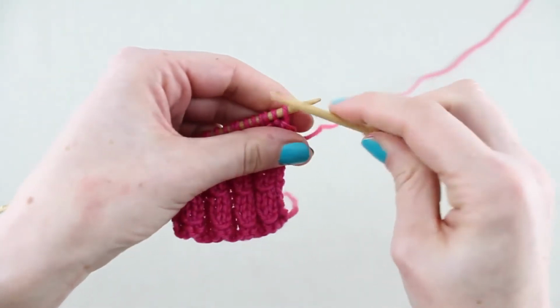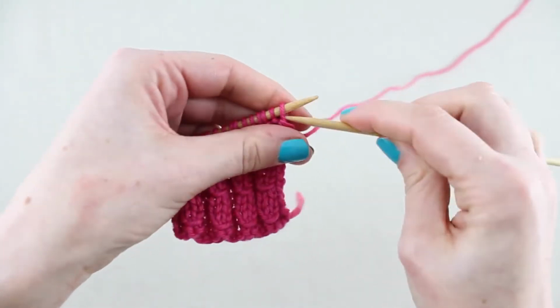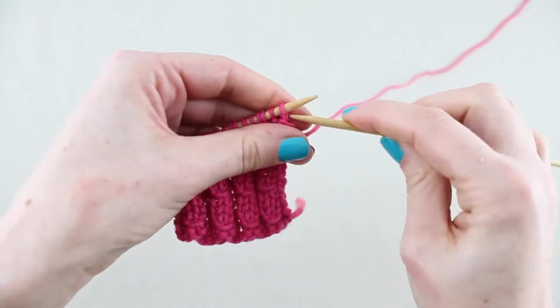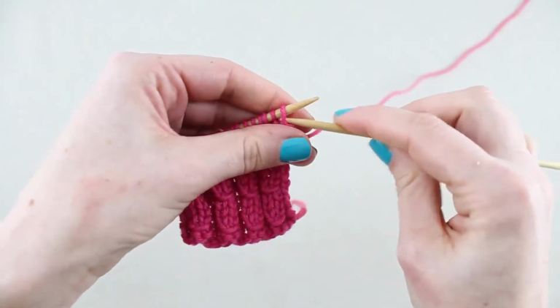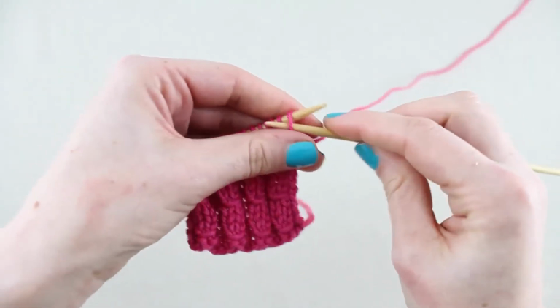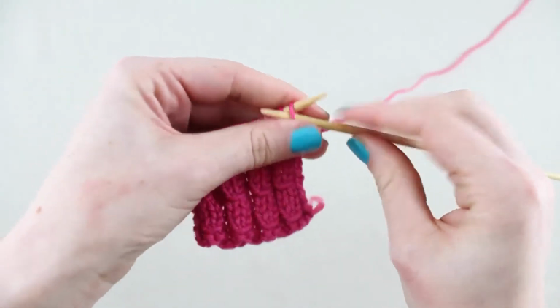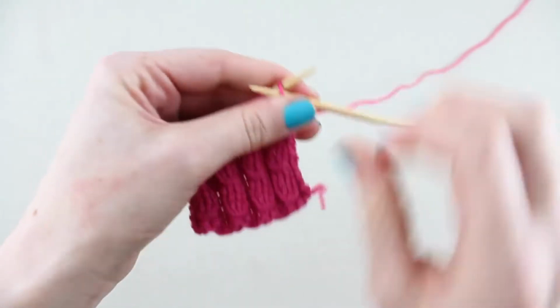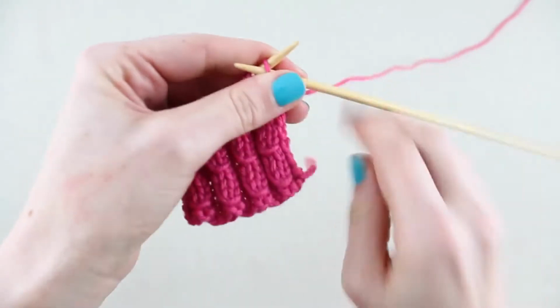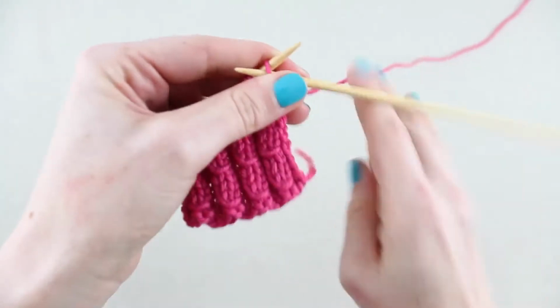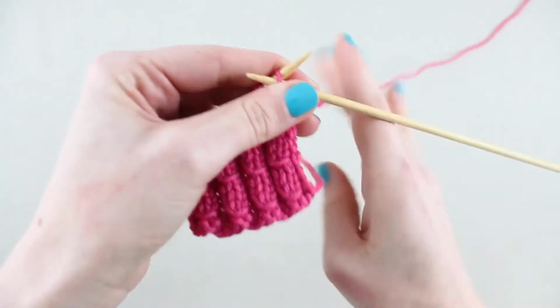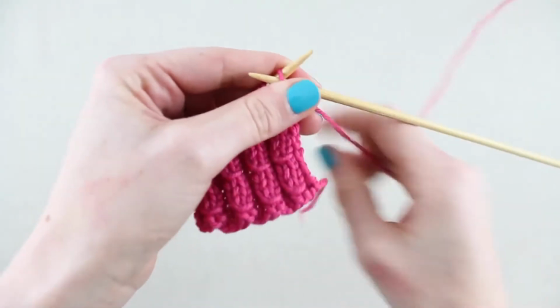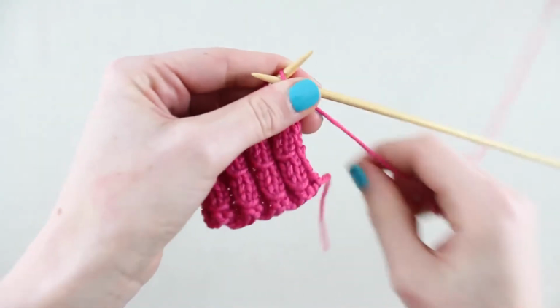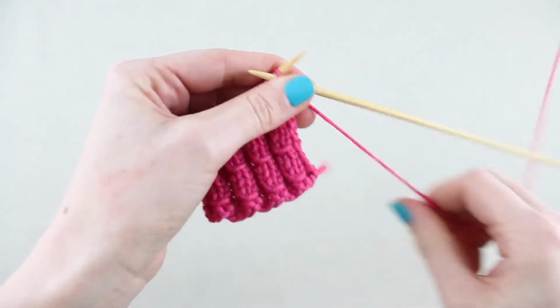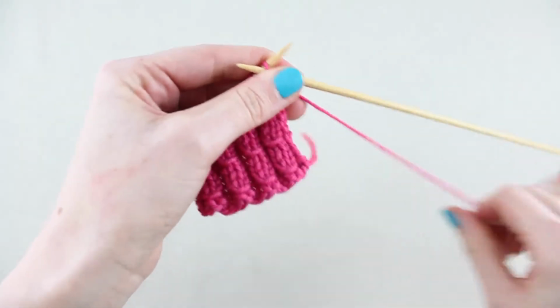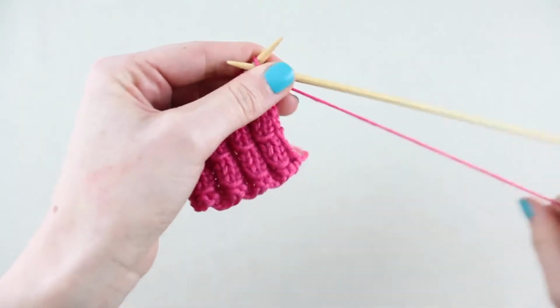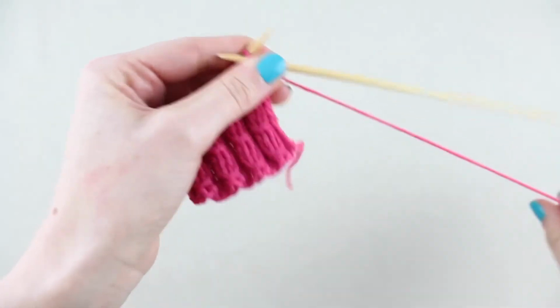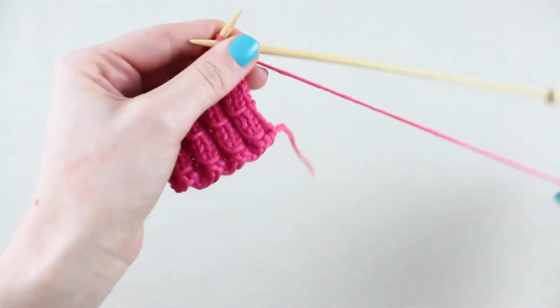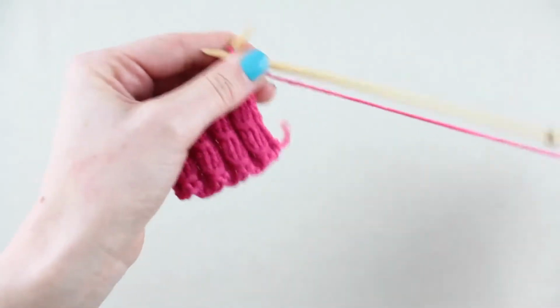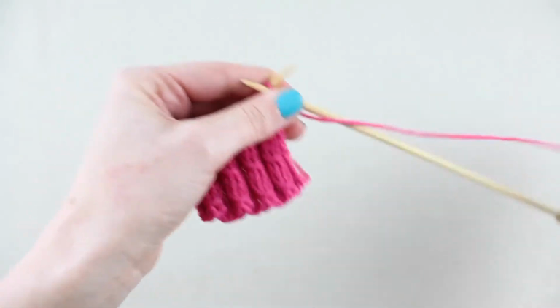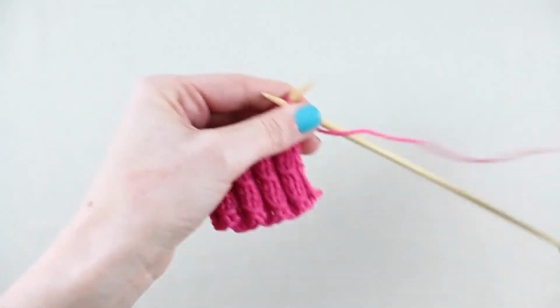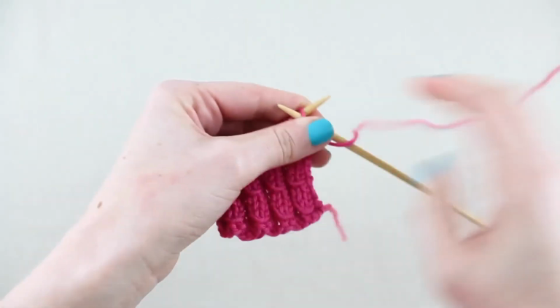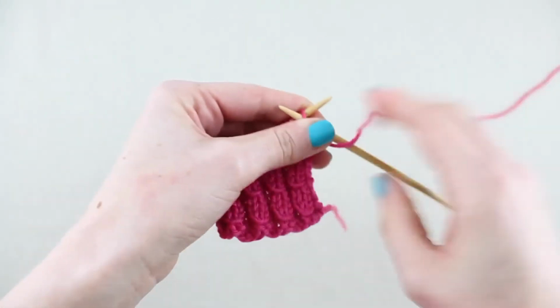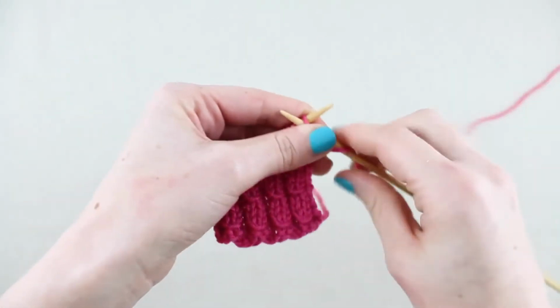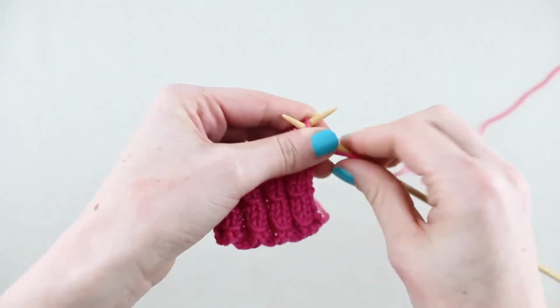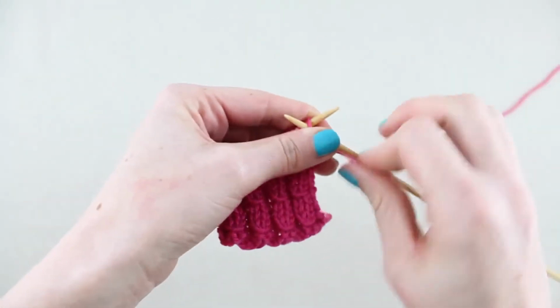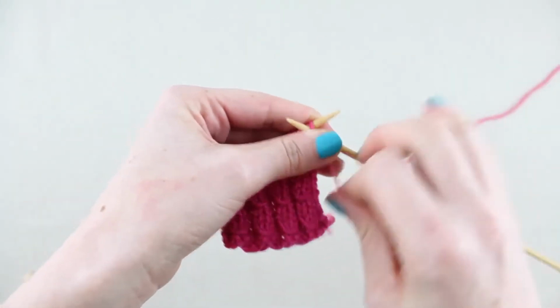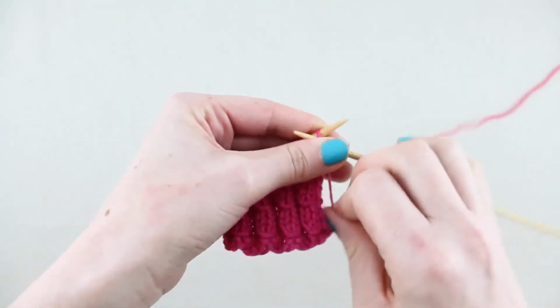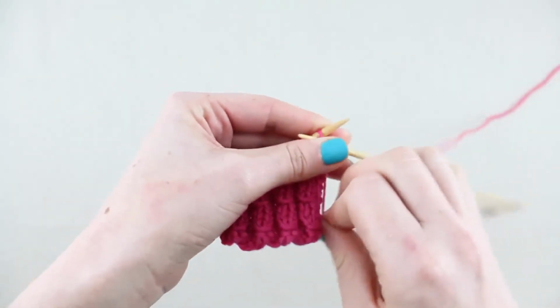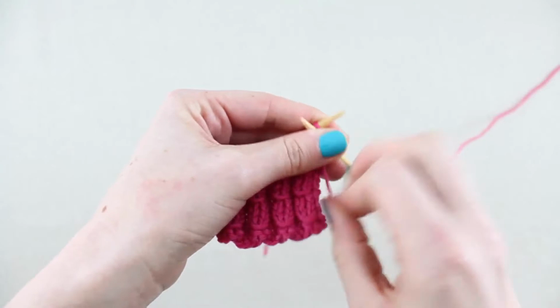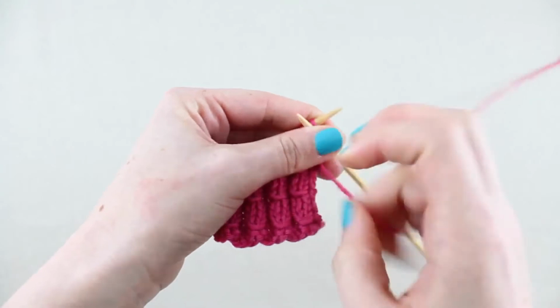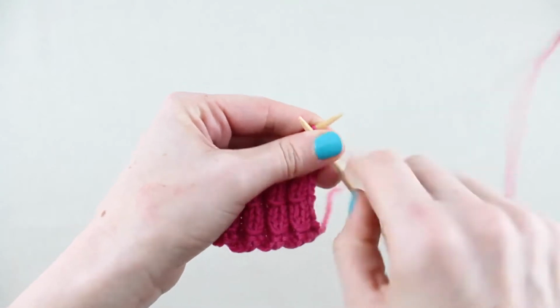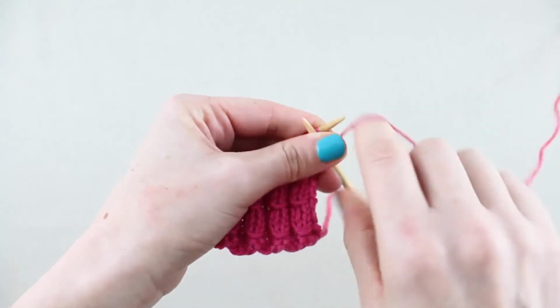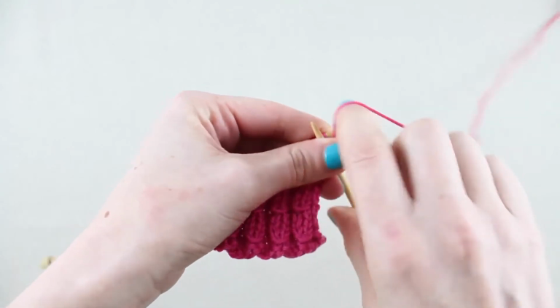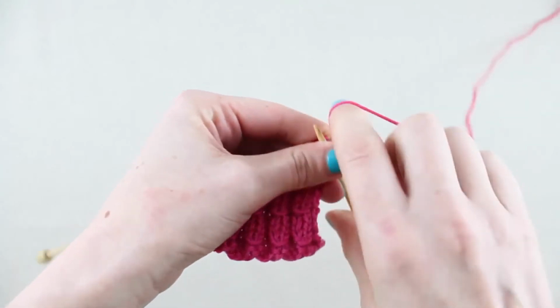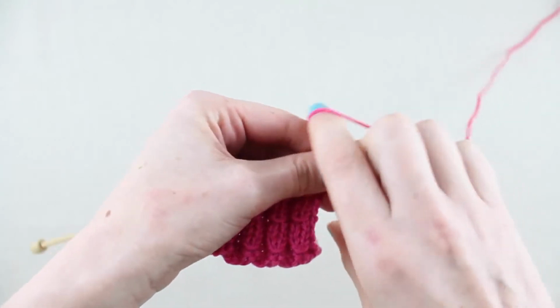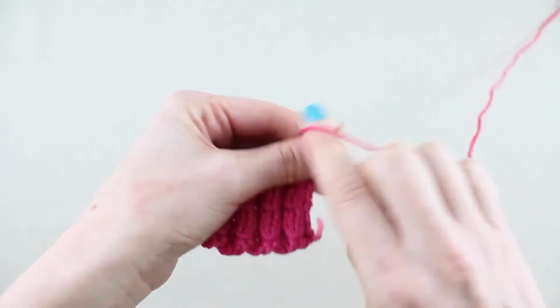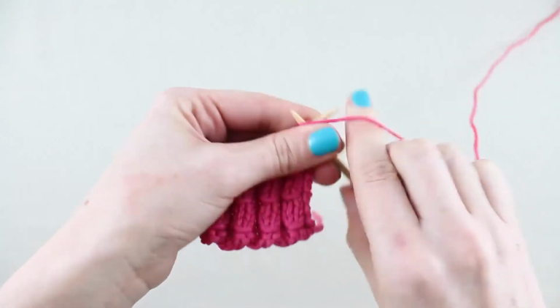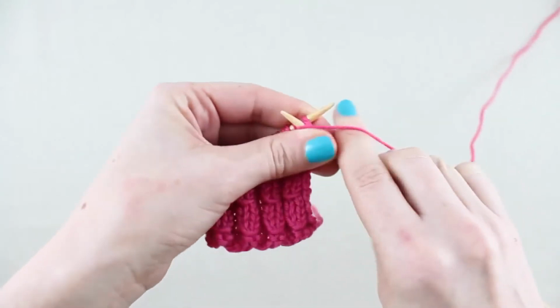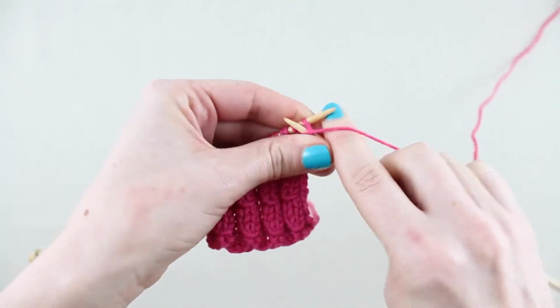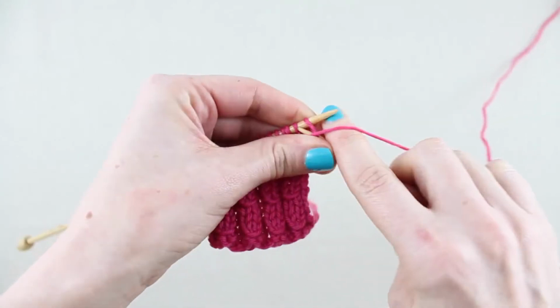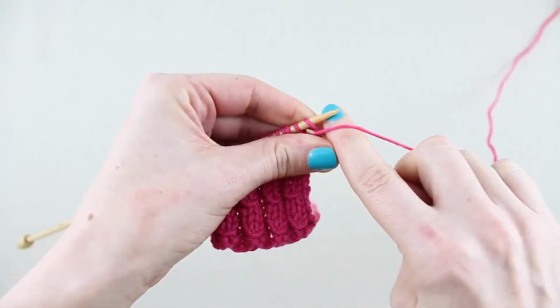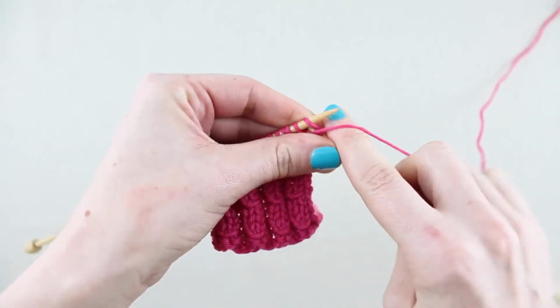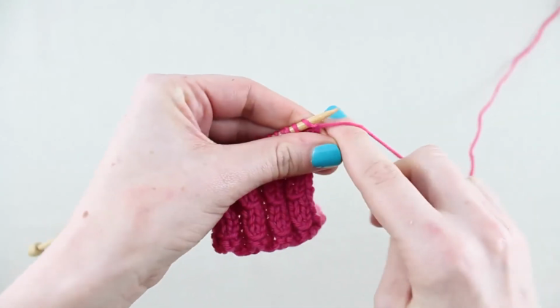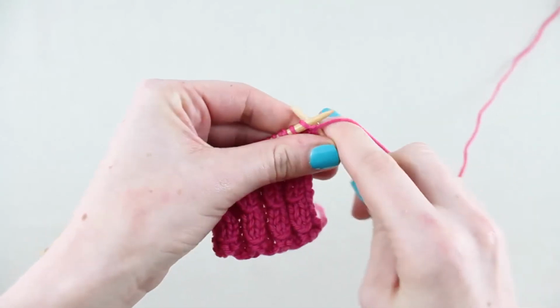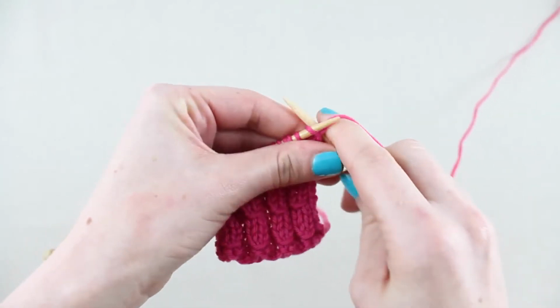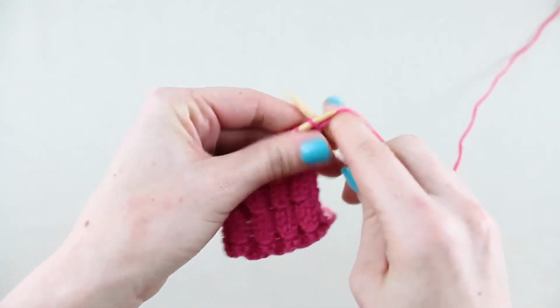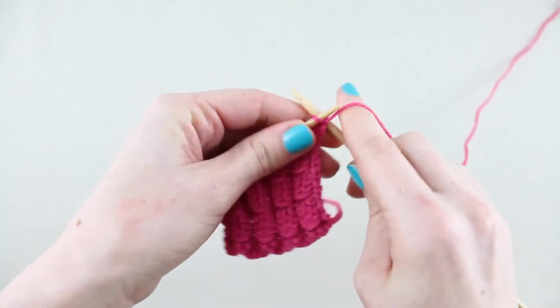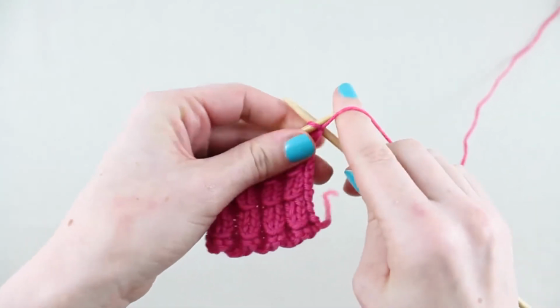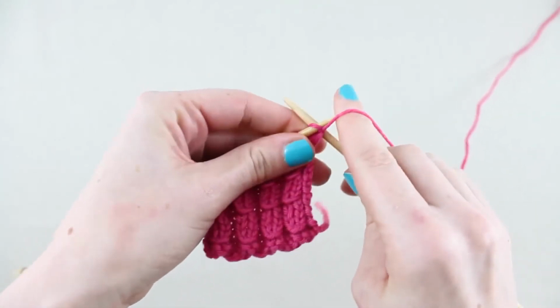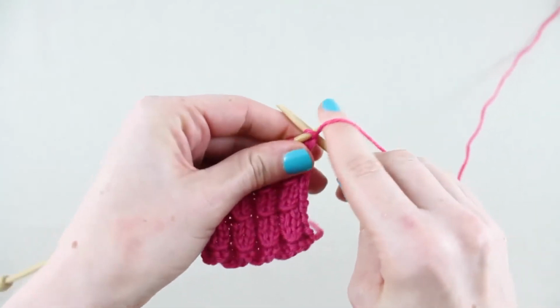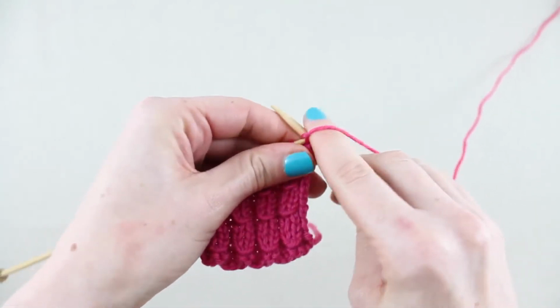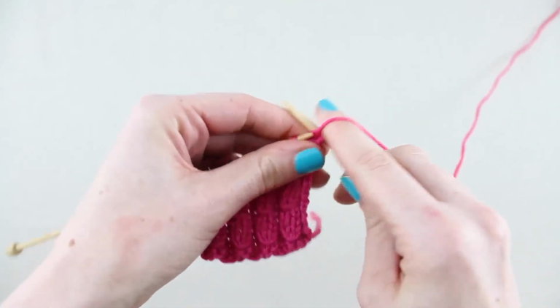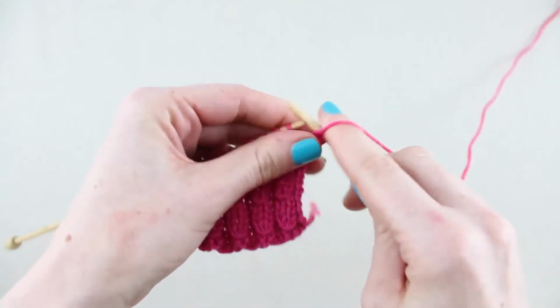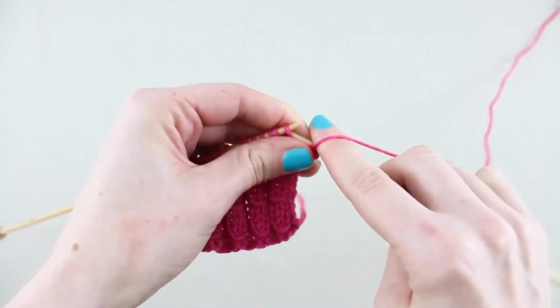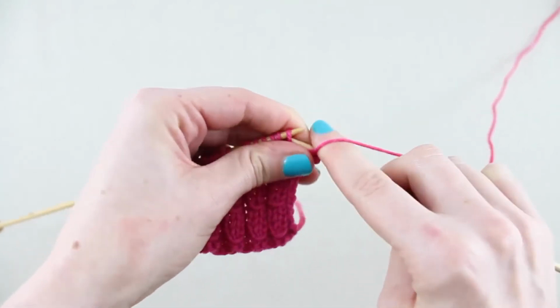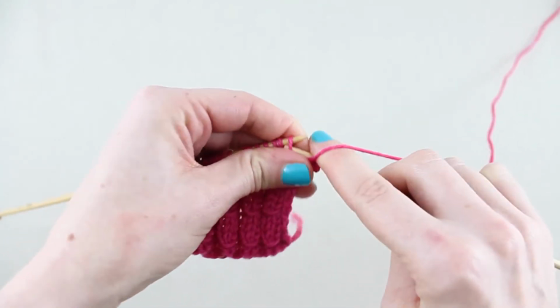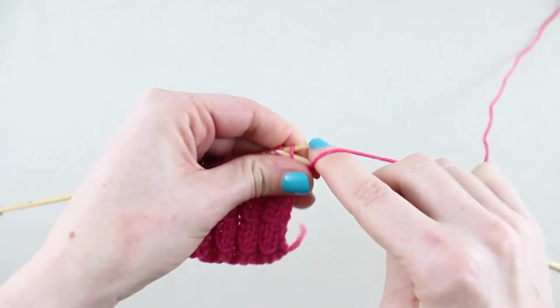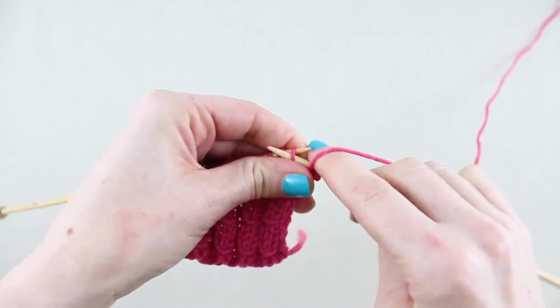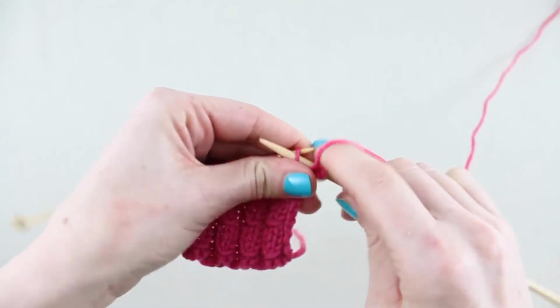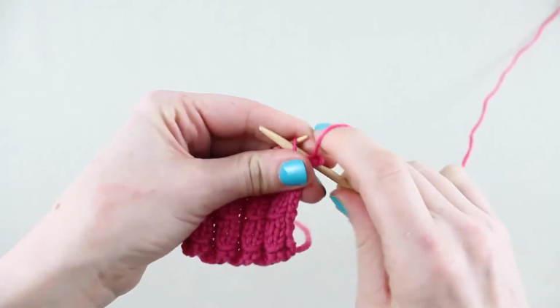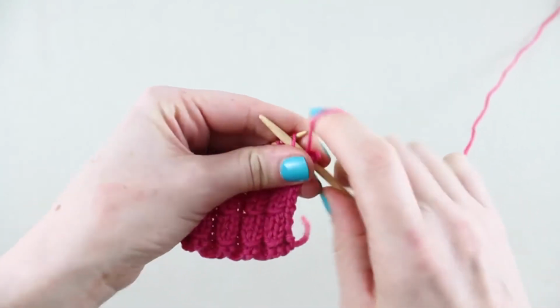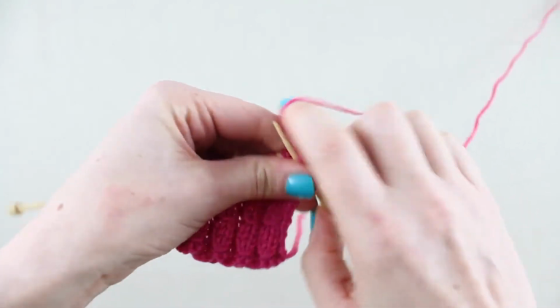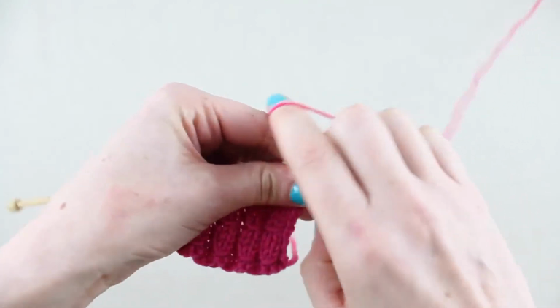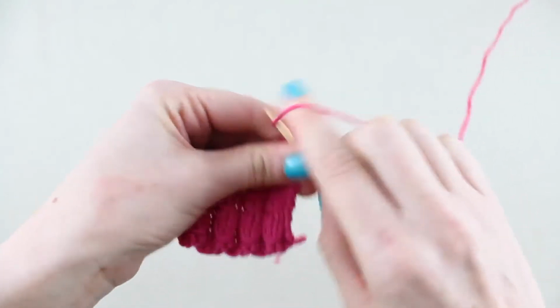On the 3rd row, repeat row 1 by purling 2 stitches and then repeat knit 2, purl 2 to the end of the row.